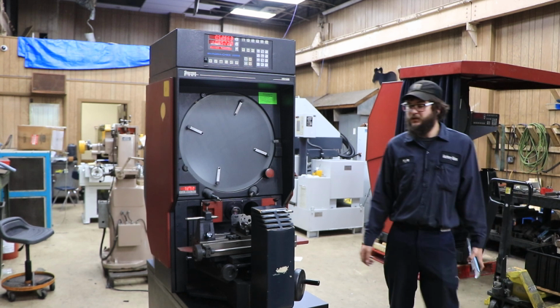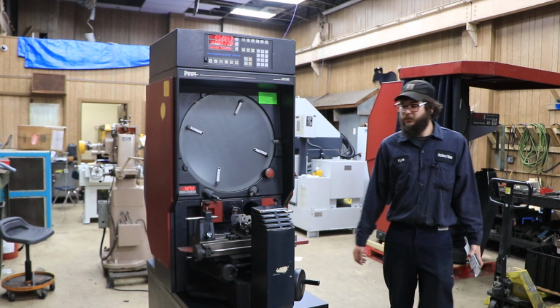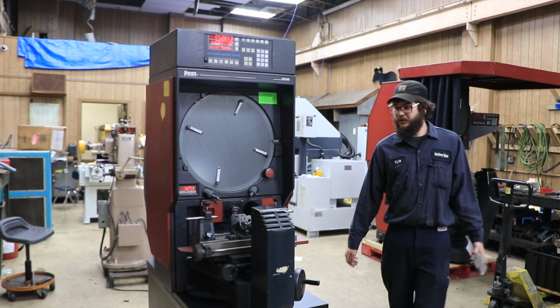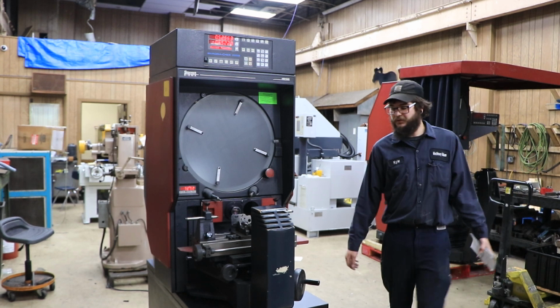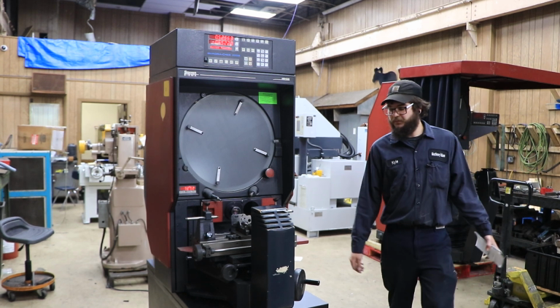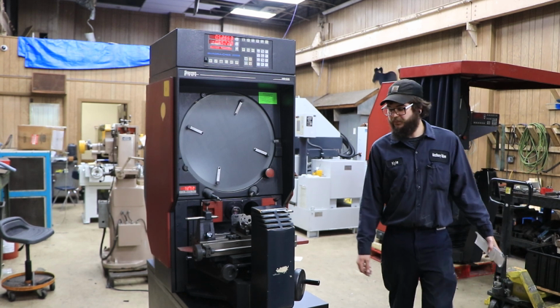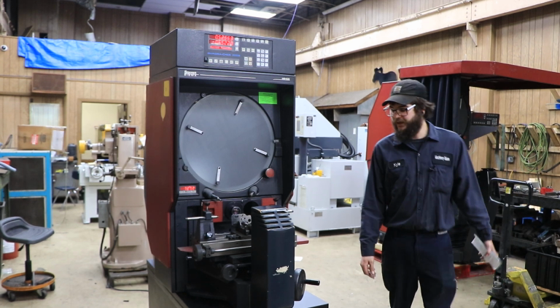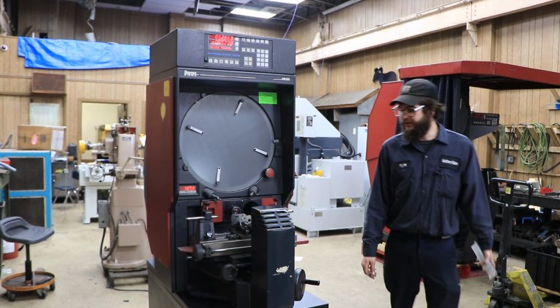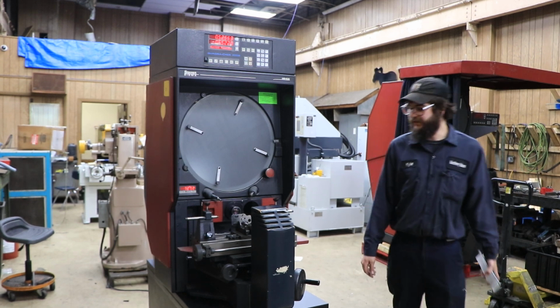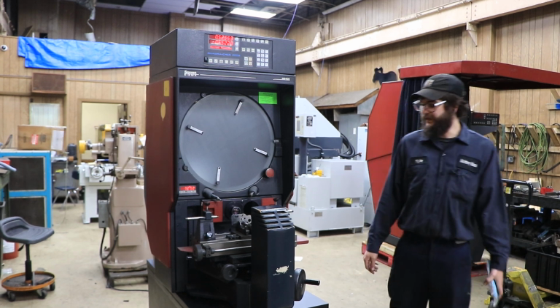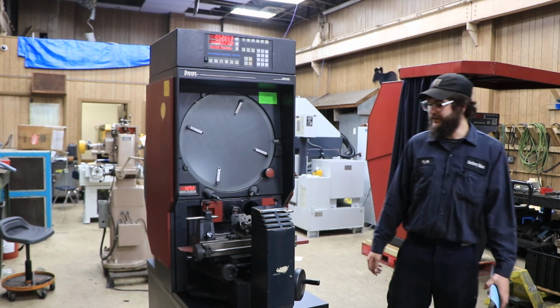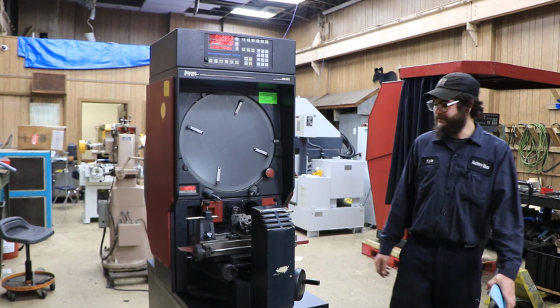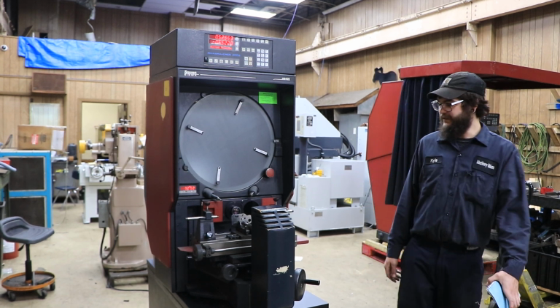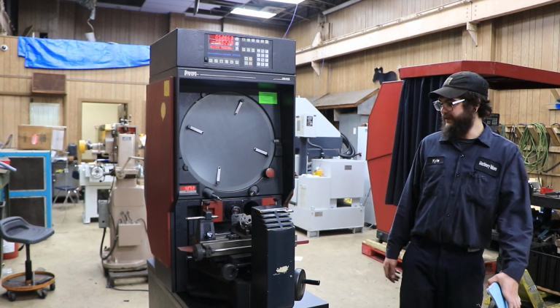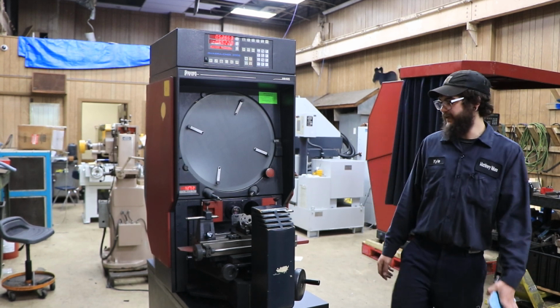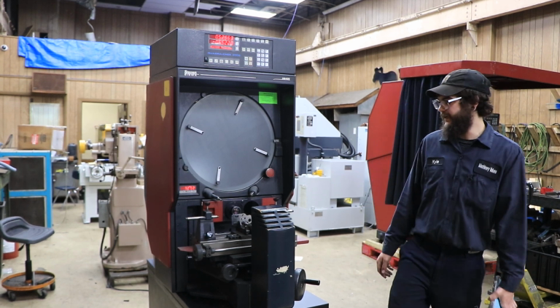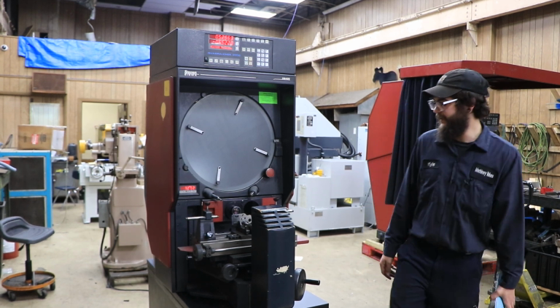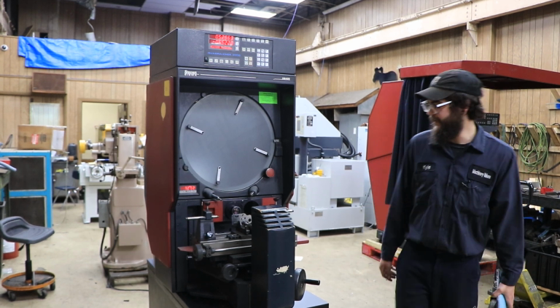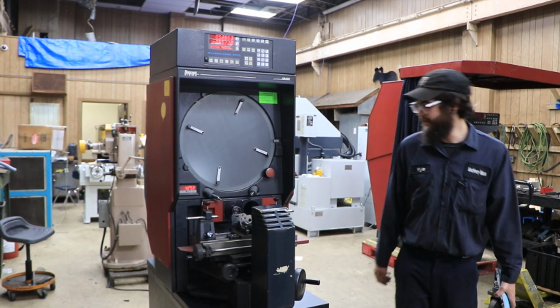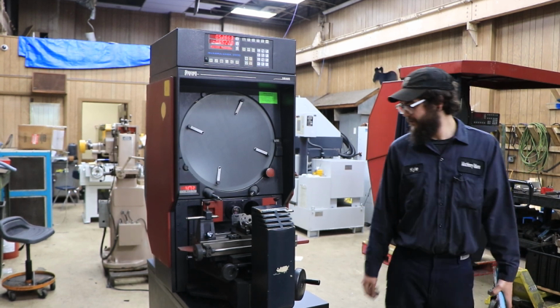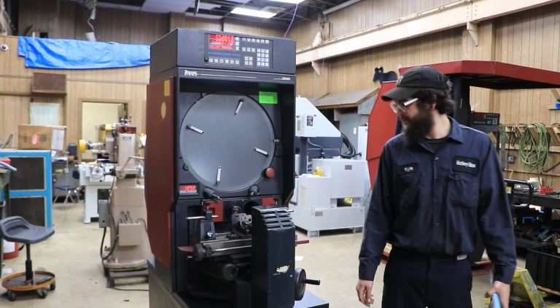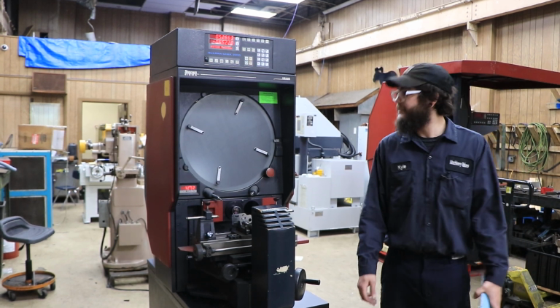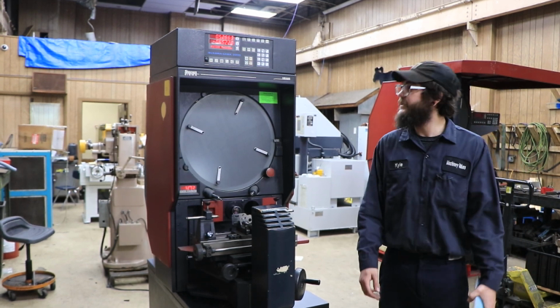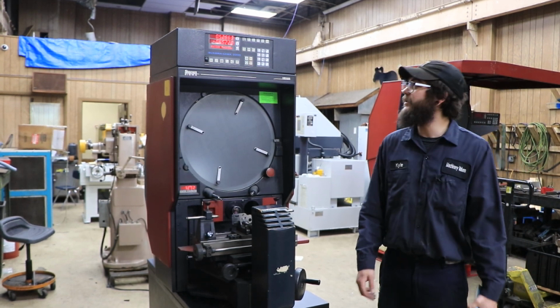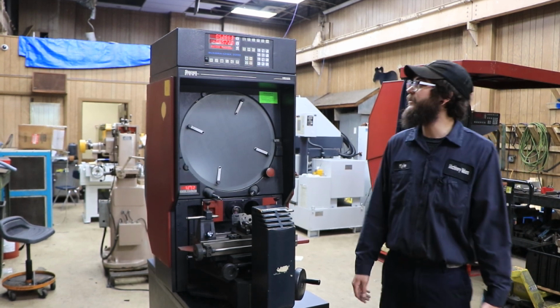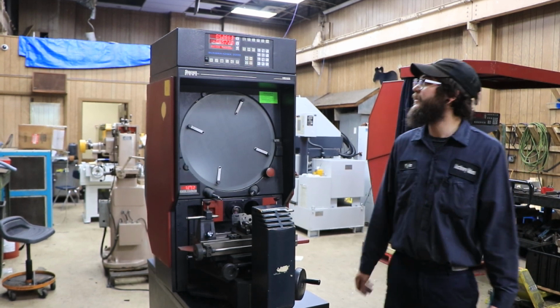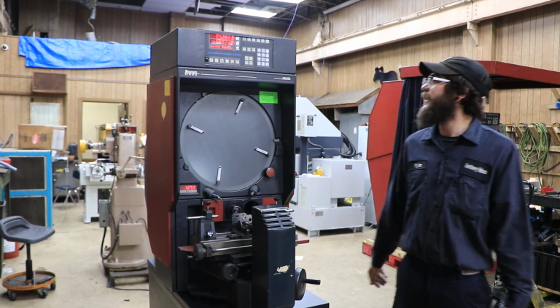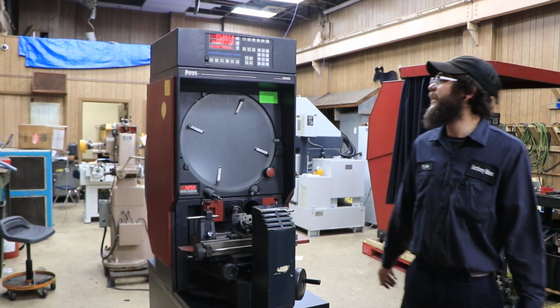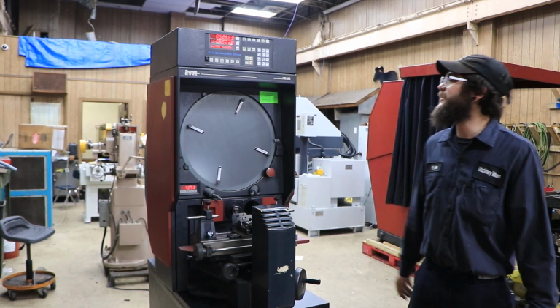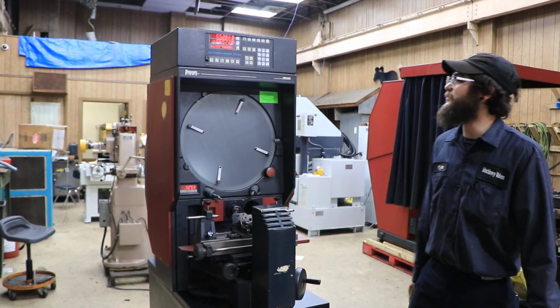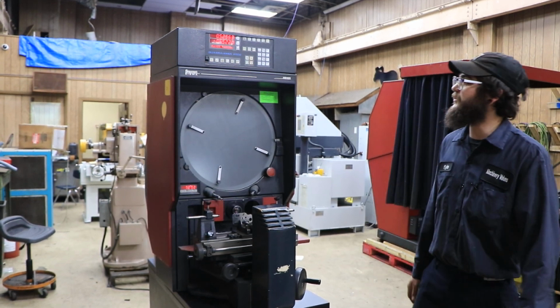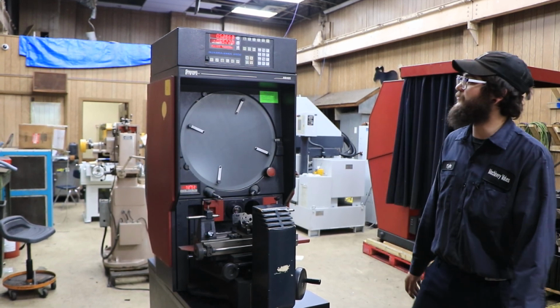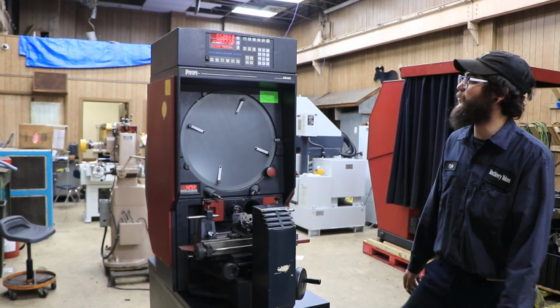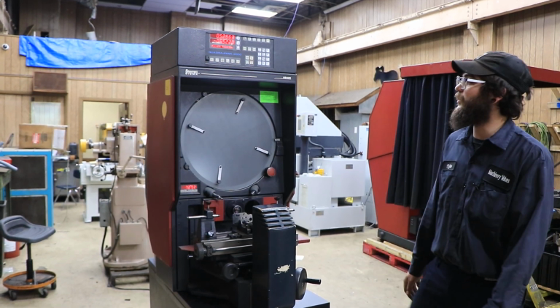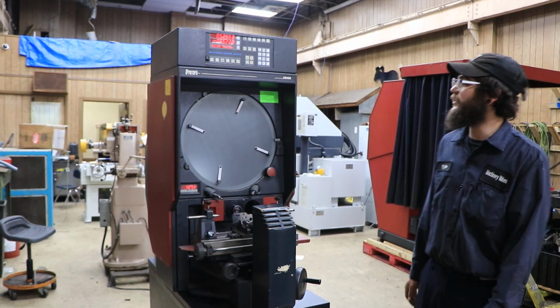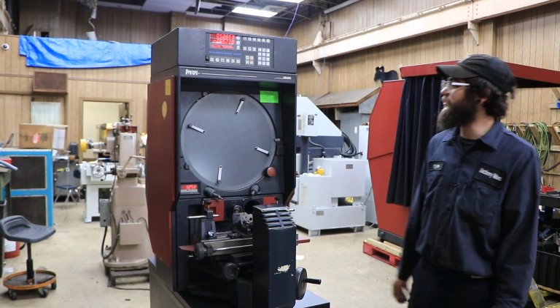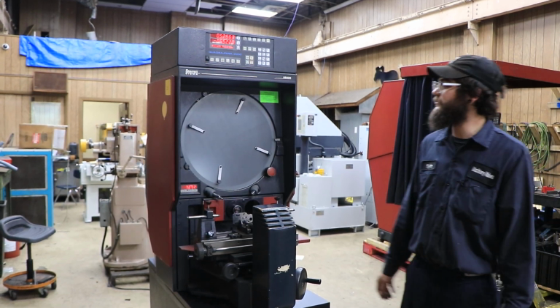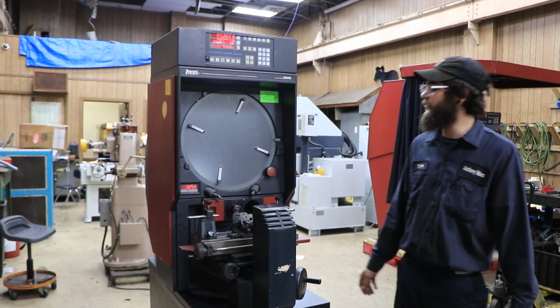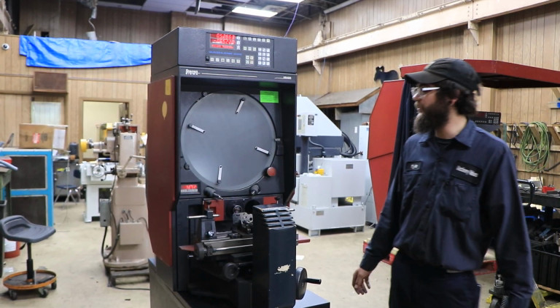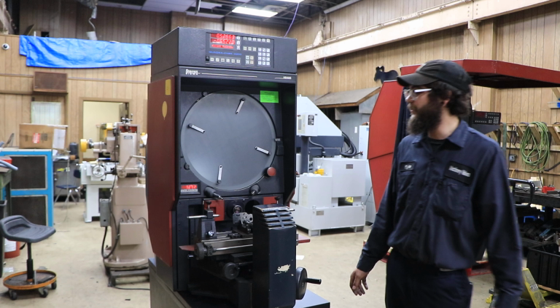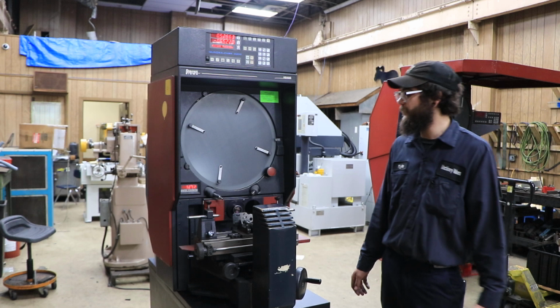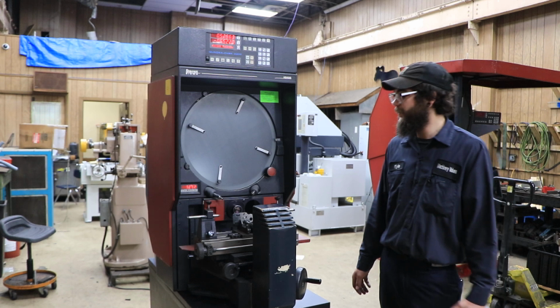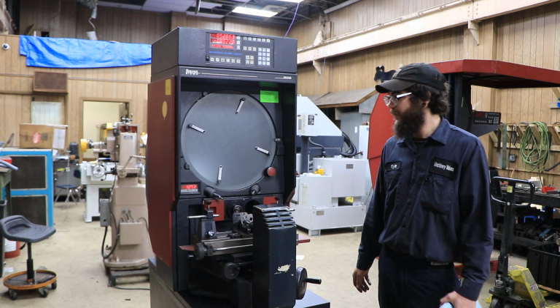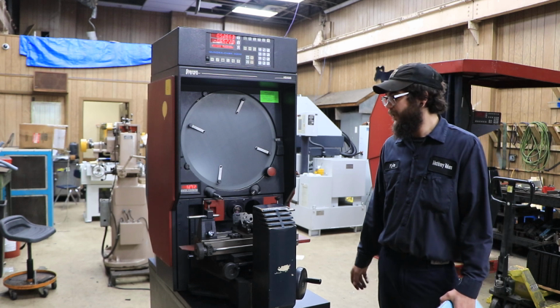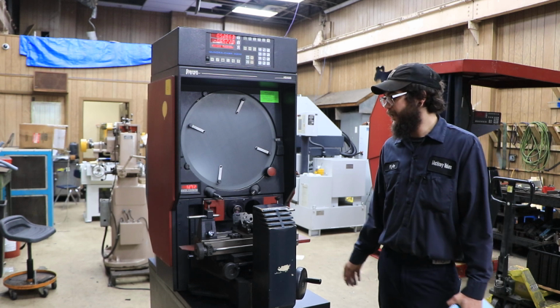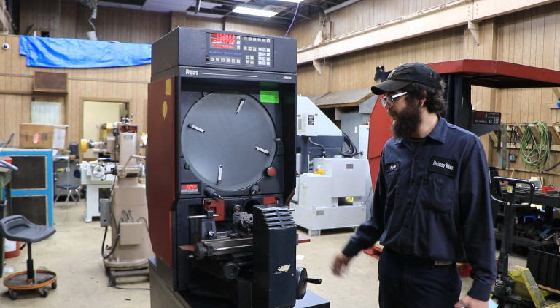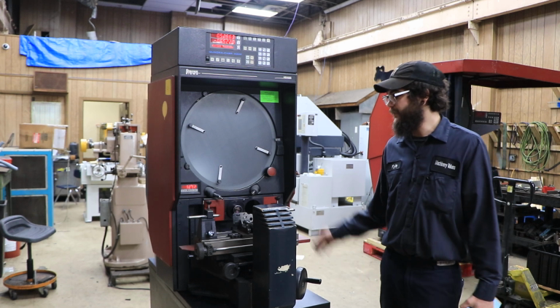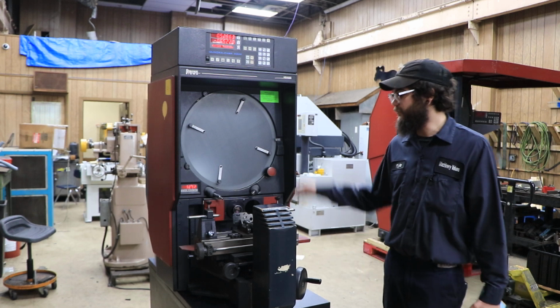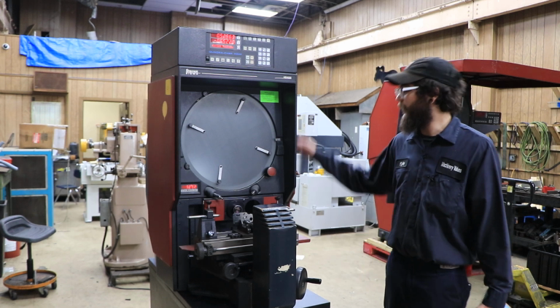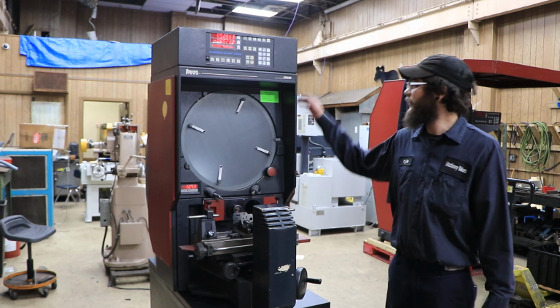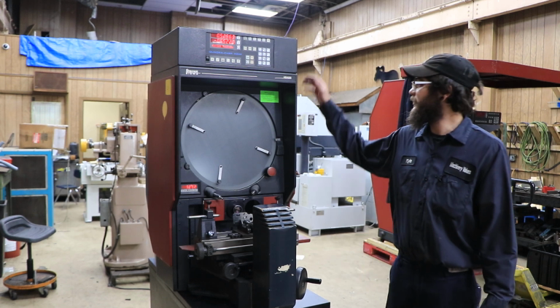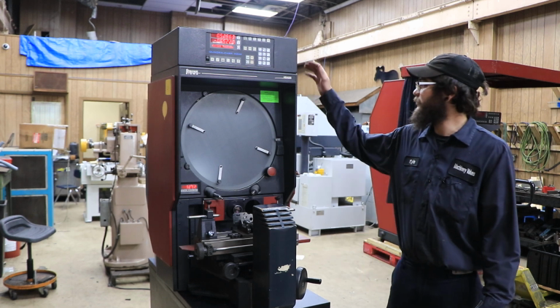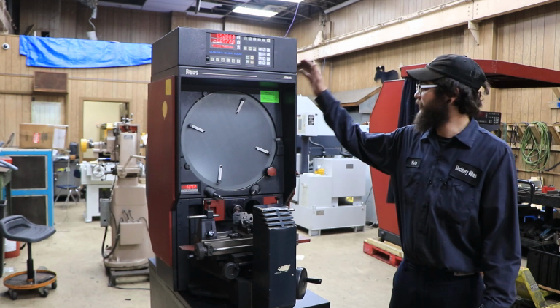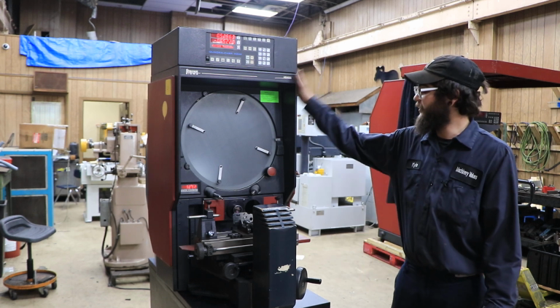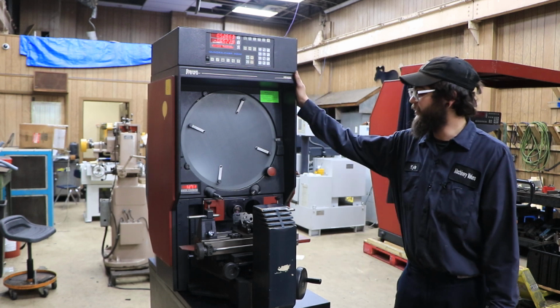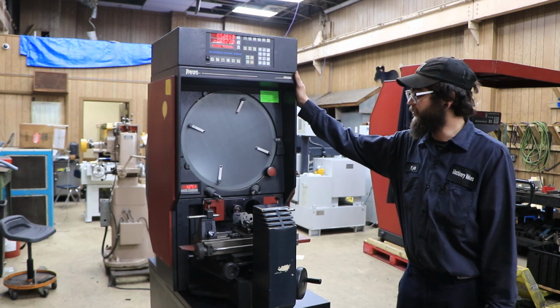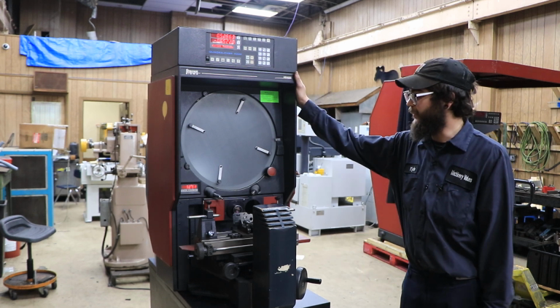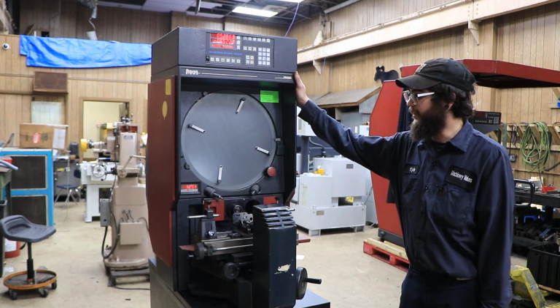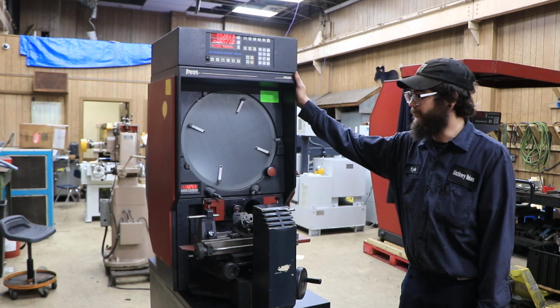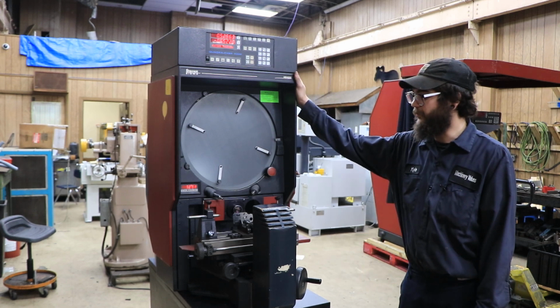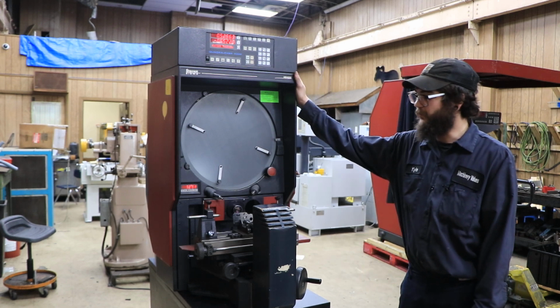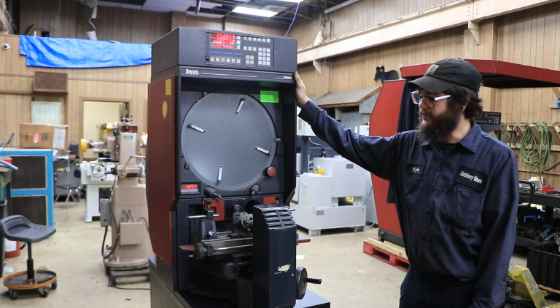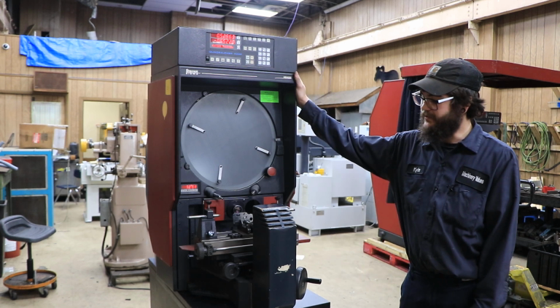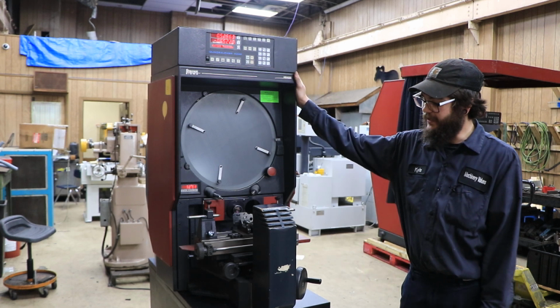Welcome back guys, today I have a Starrett HV400 for you. This machine is wired for 110.